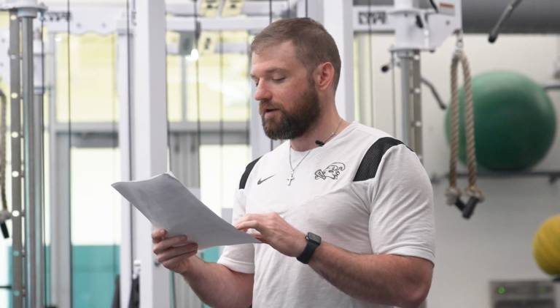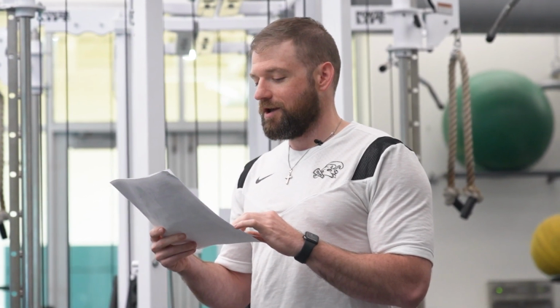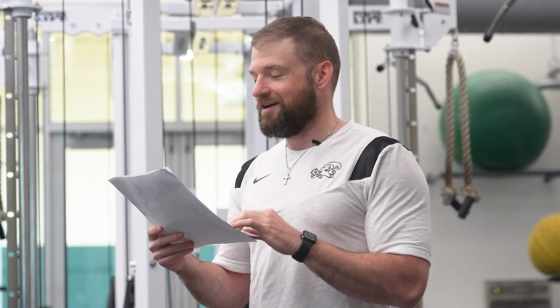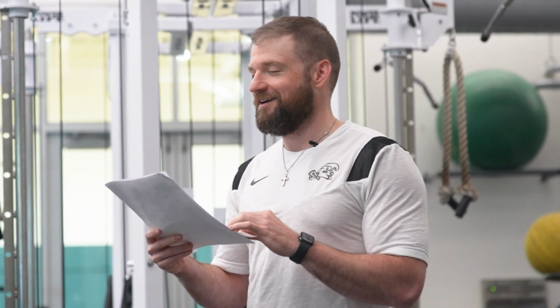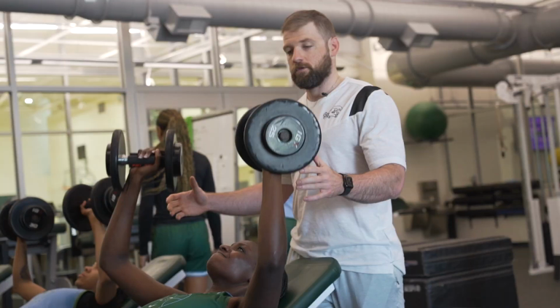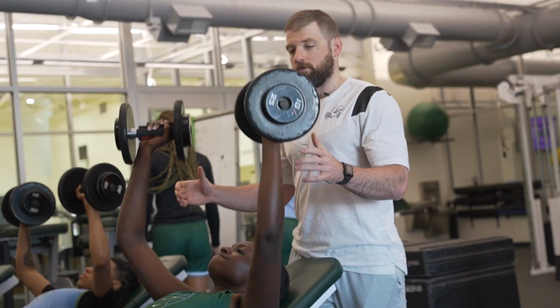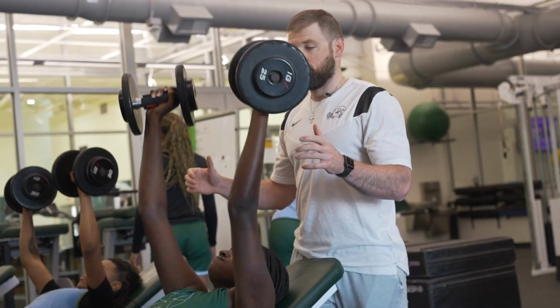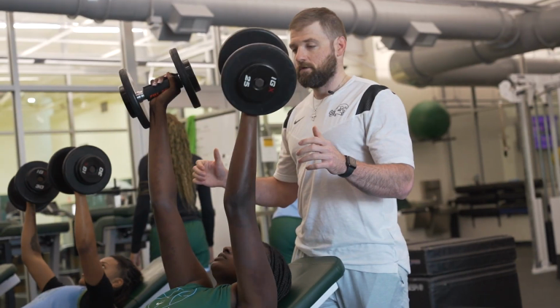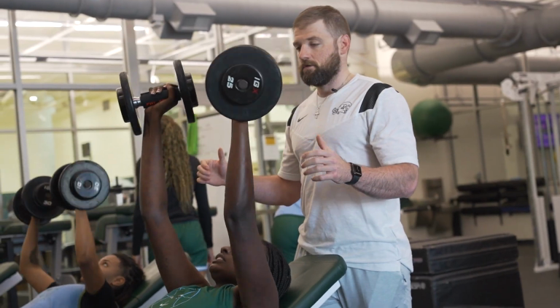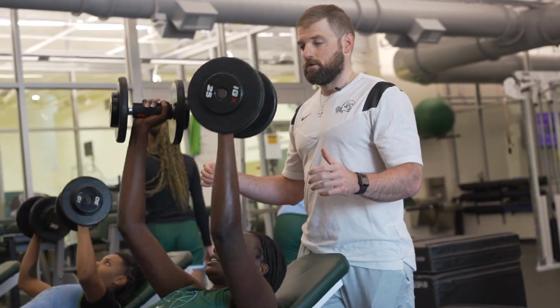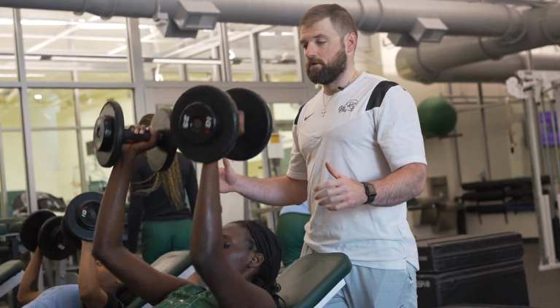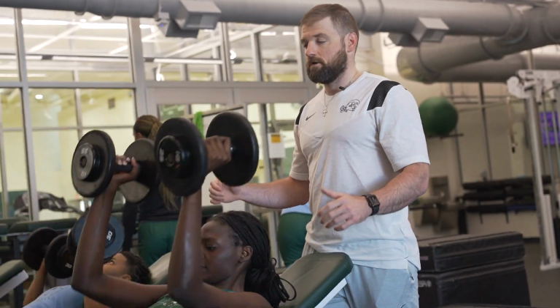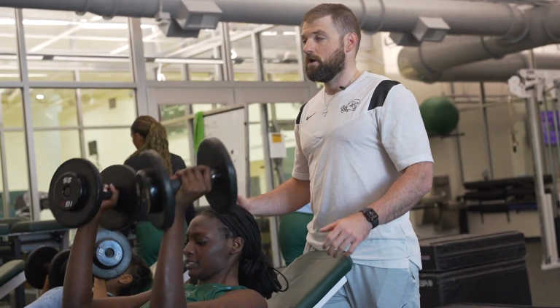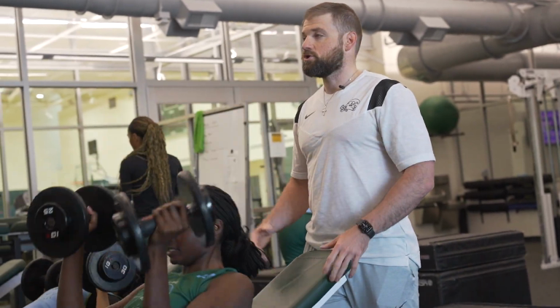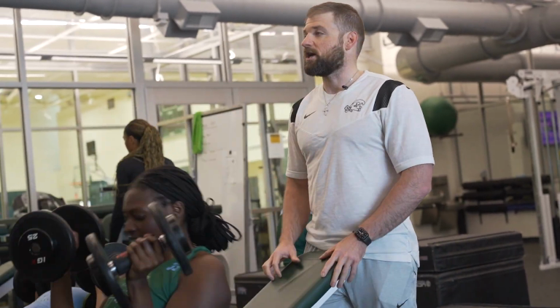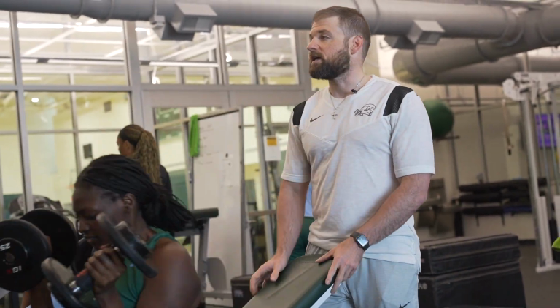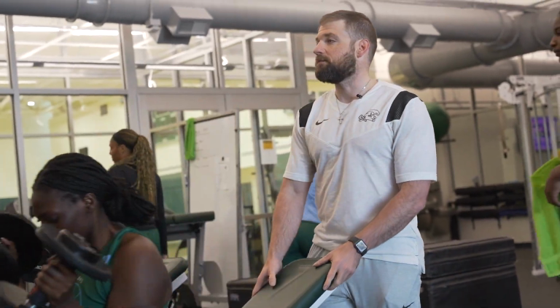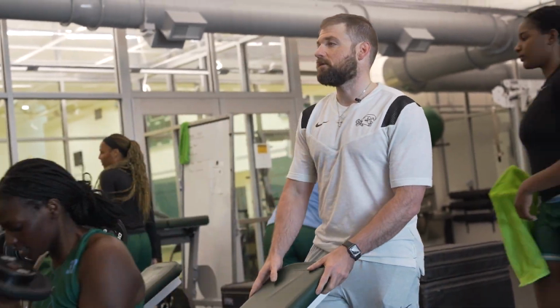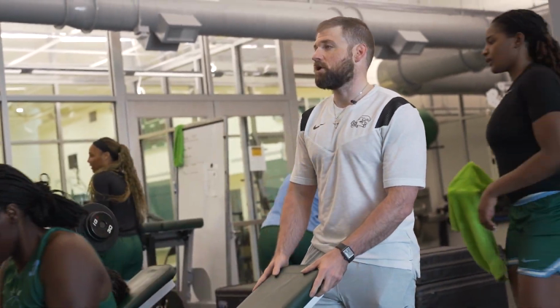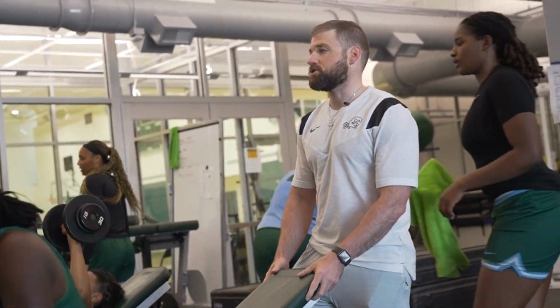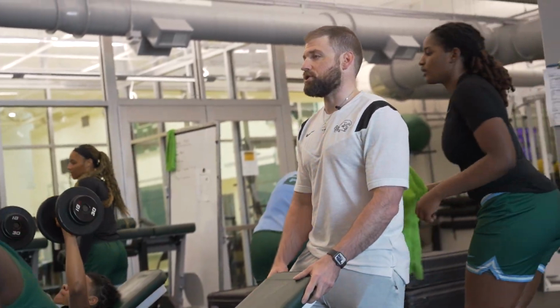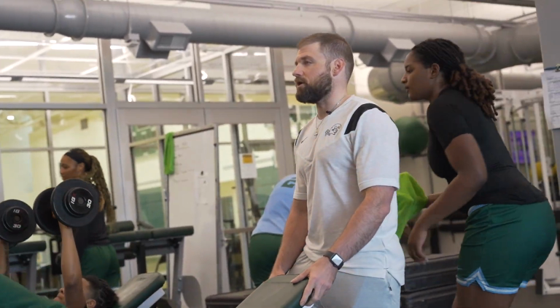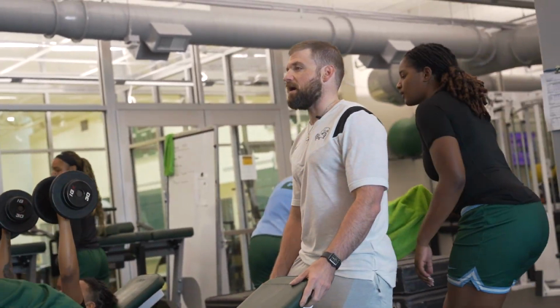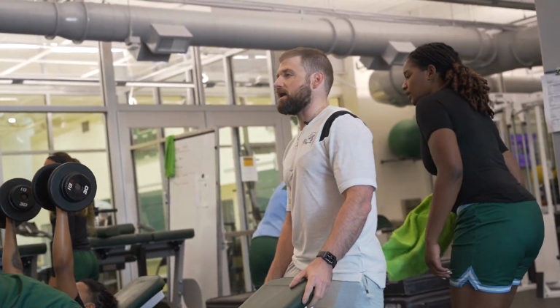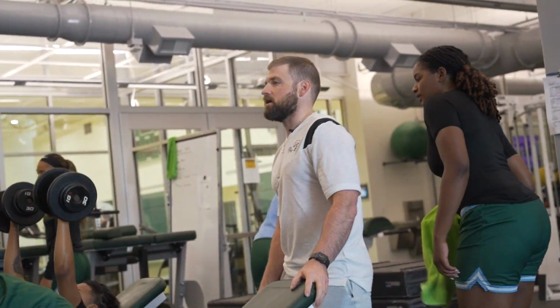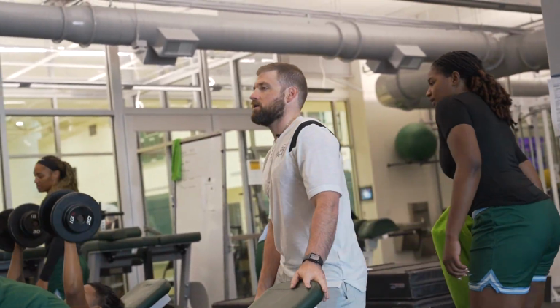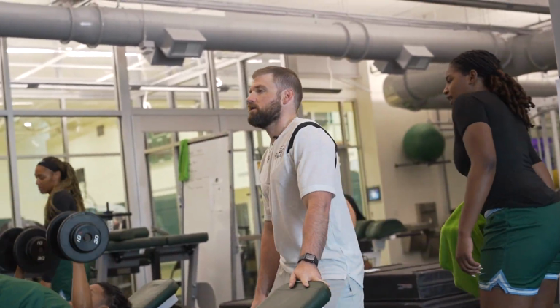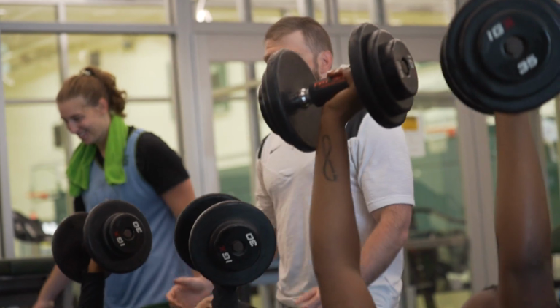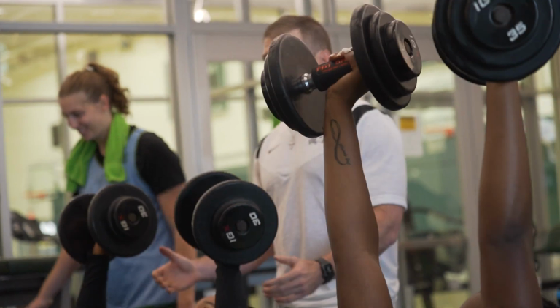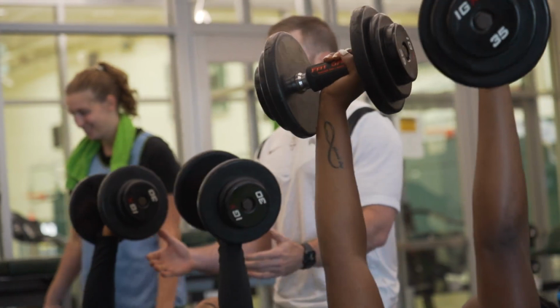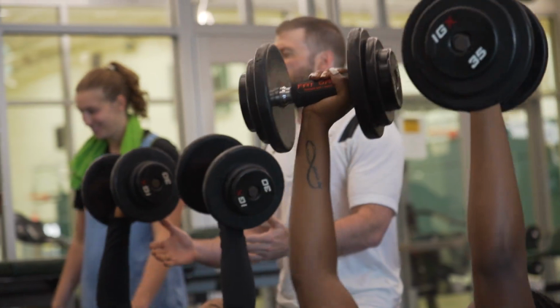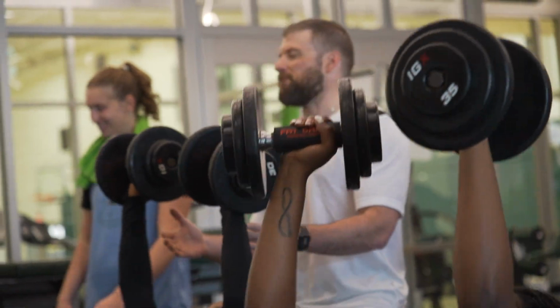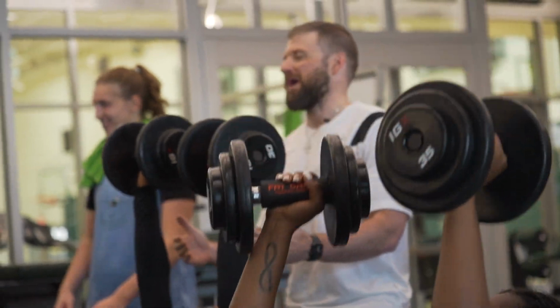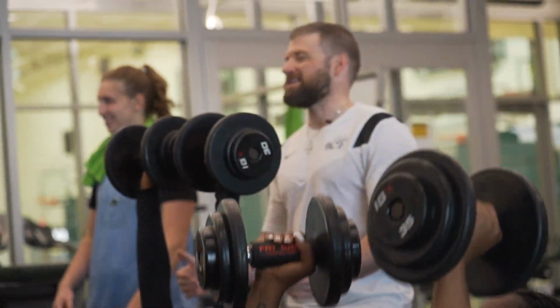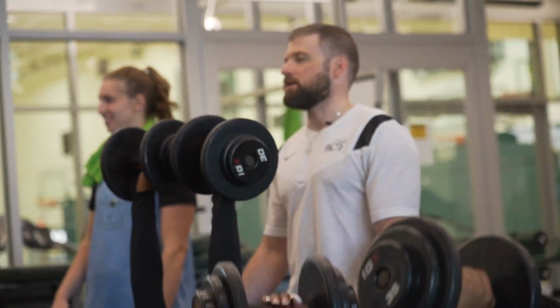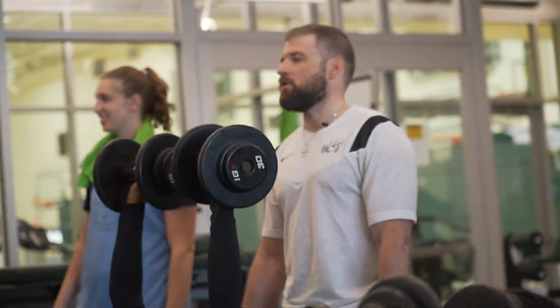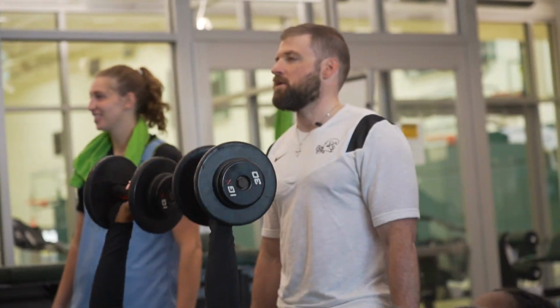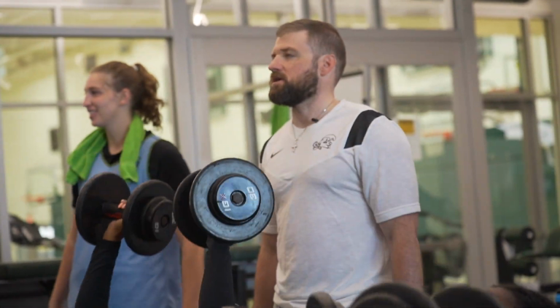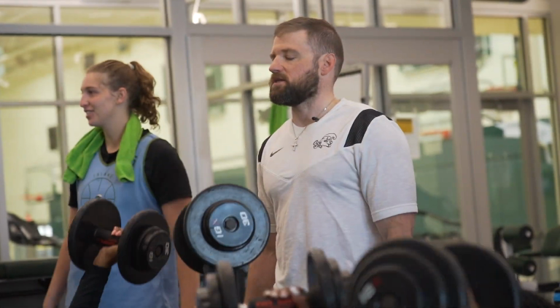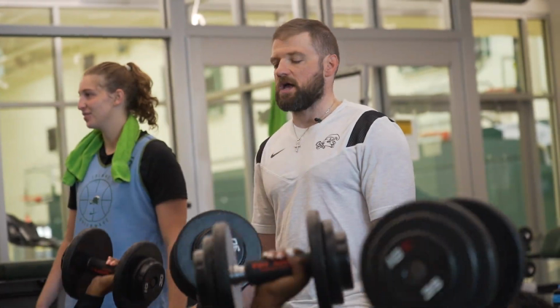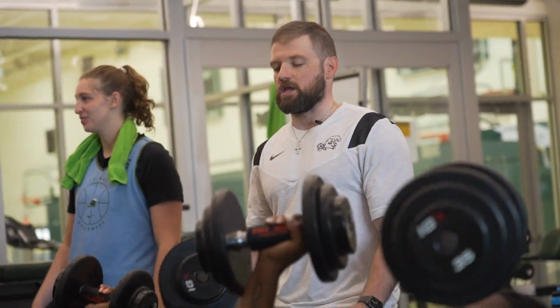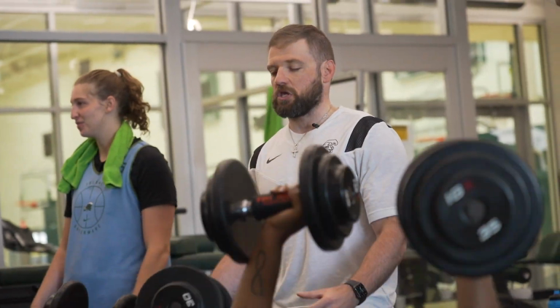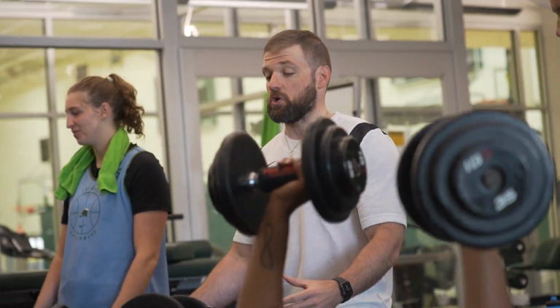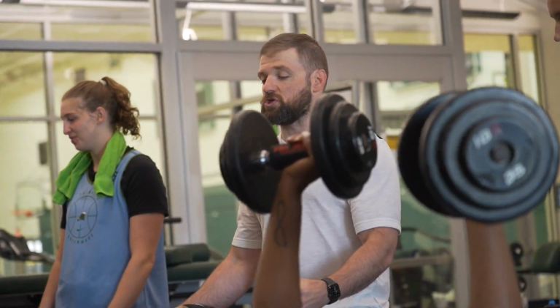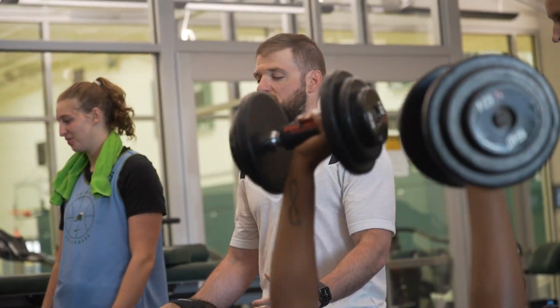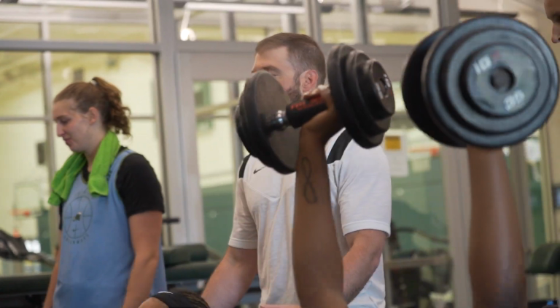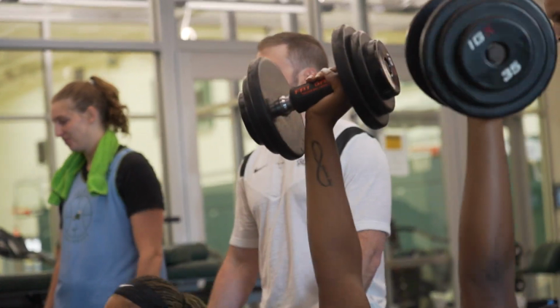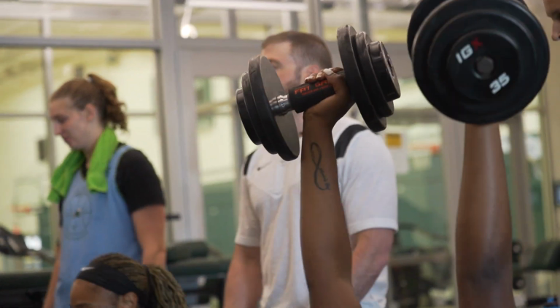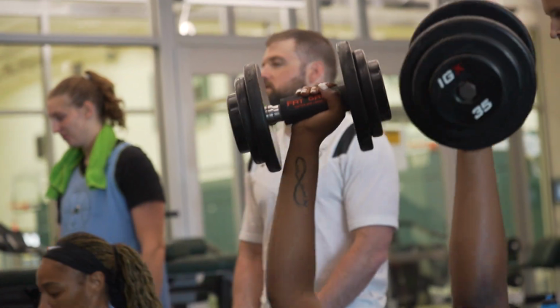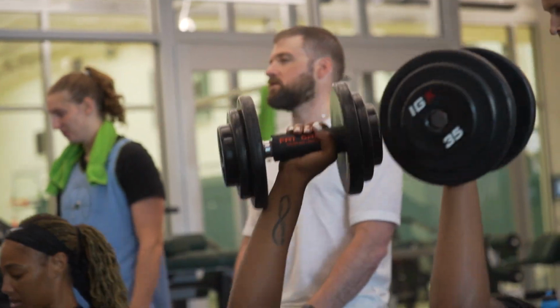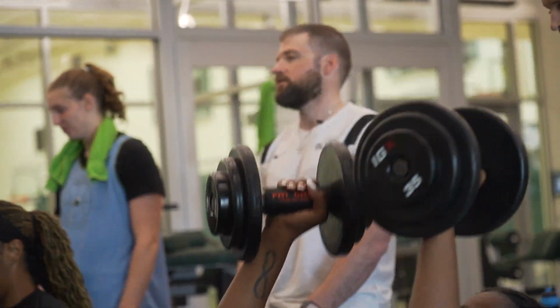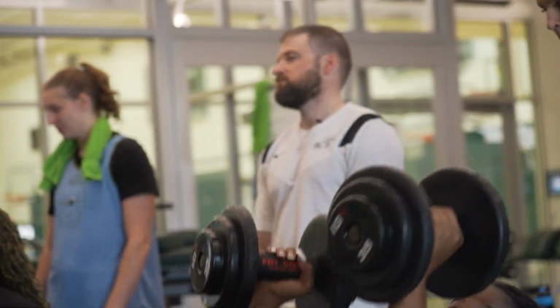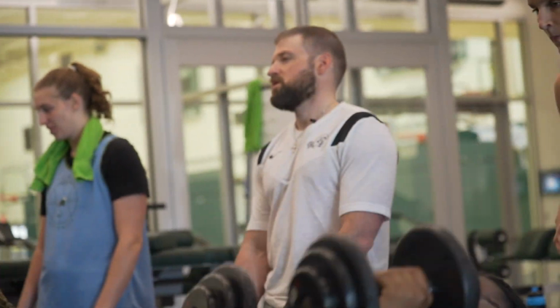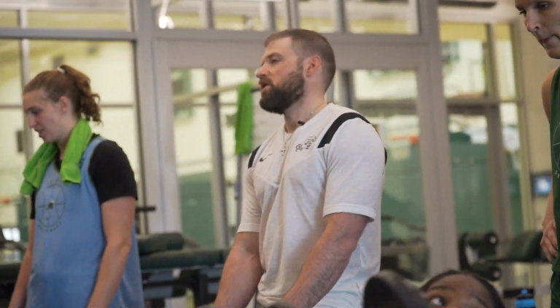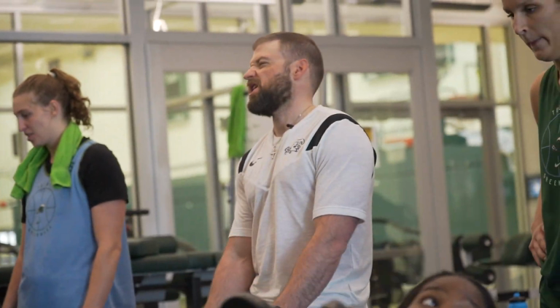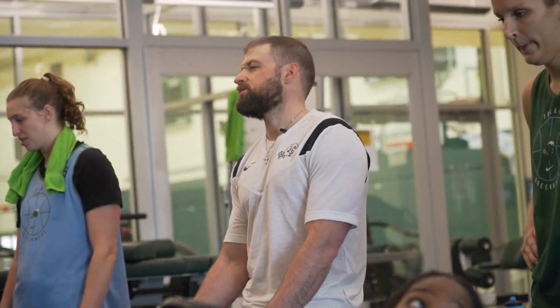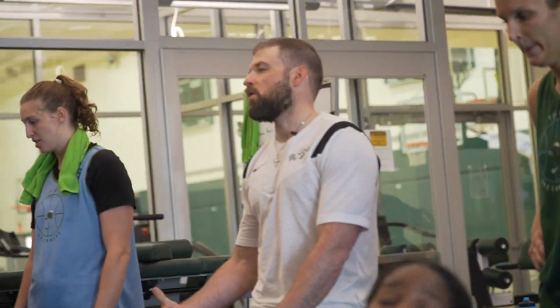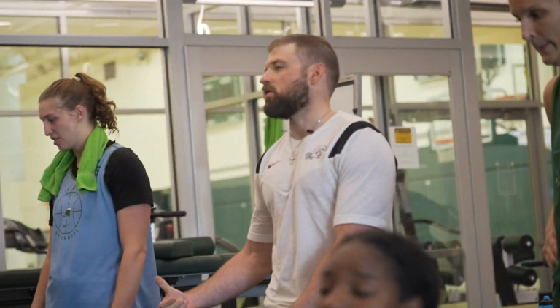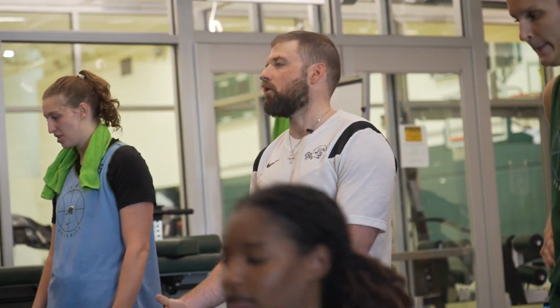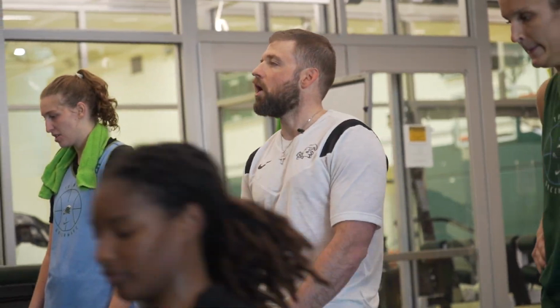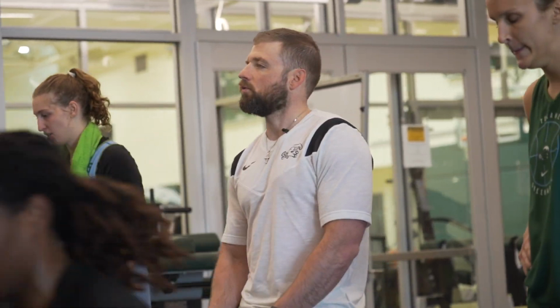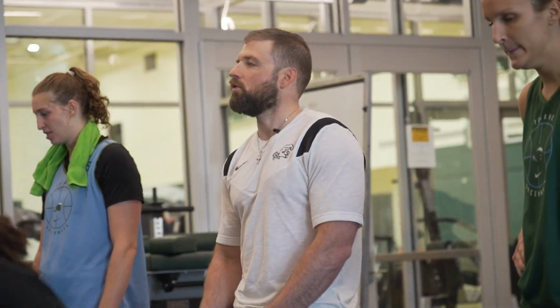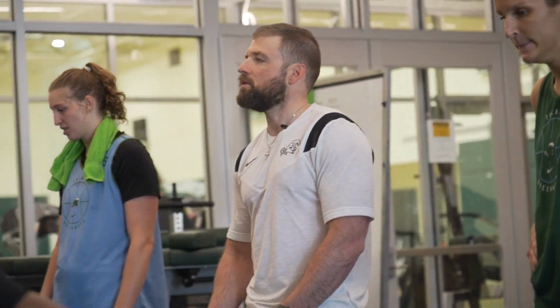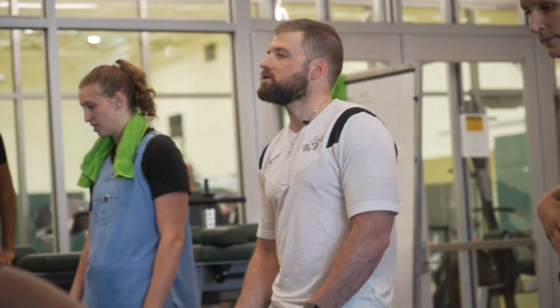Try to keep them closer to your body. On pressing movements, it's not a huge difference — it's more the rowing movements.